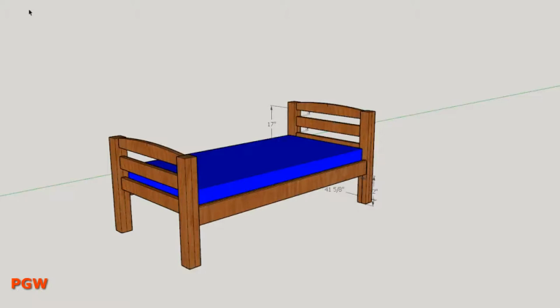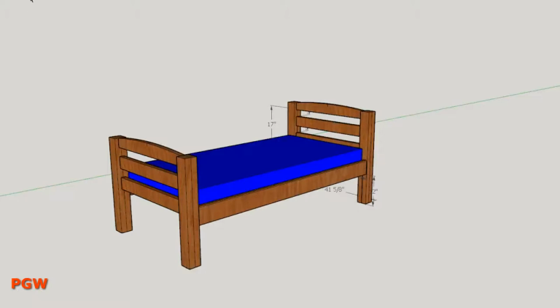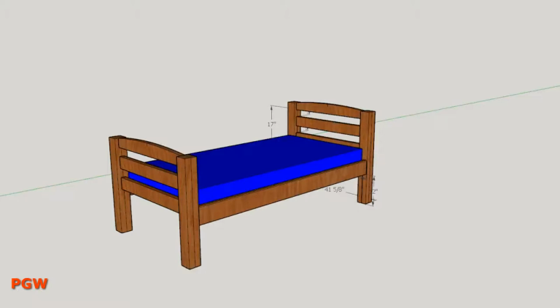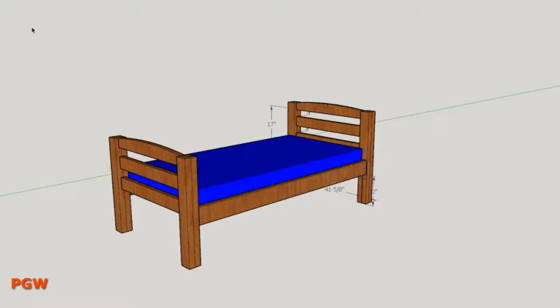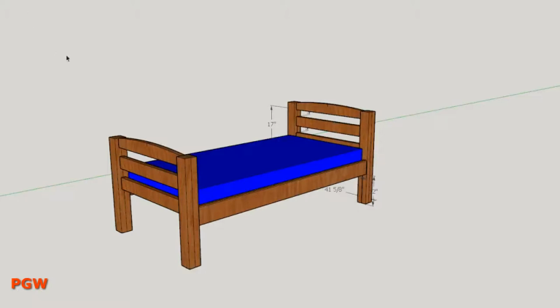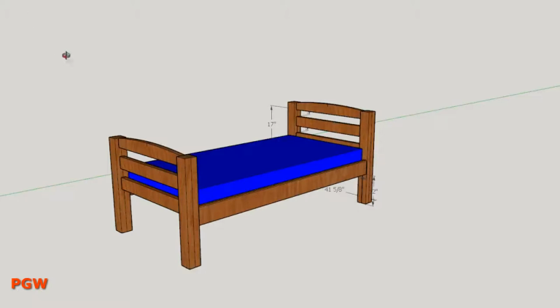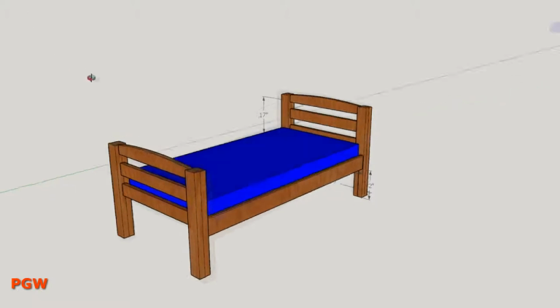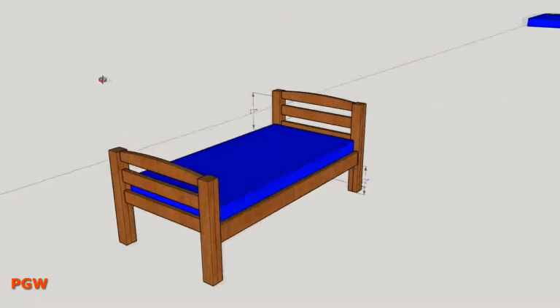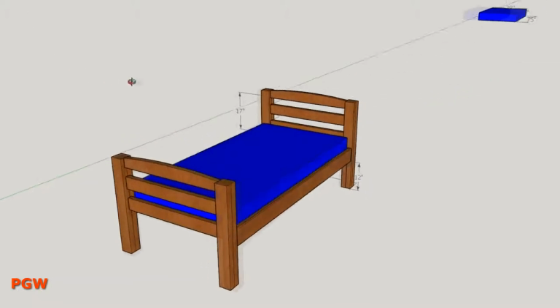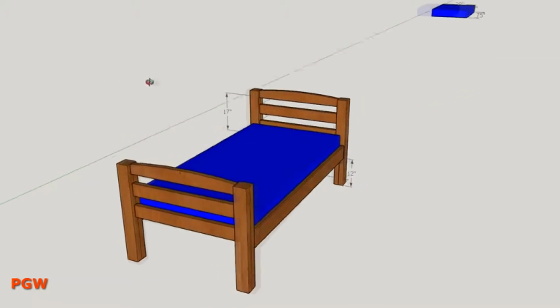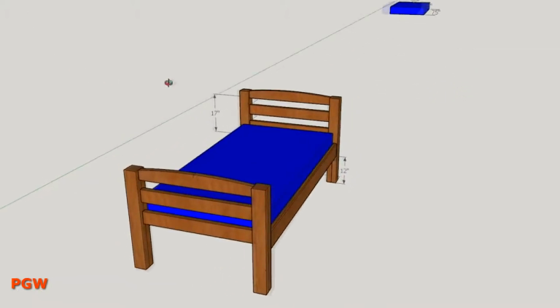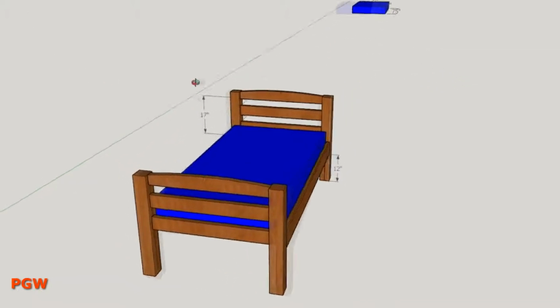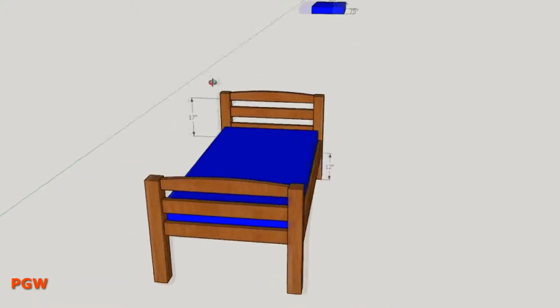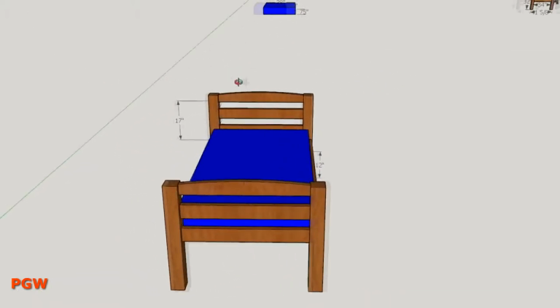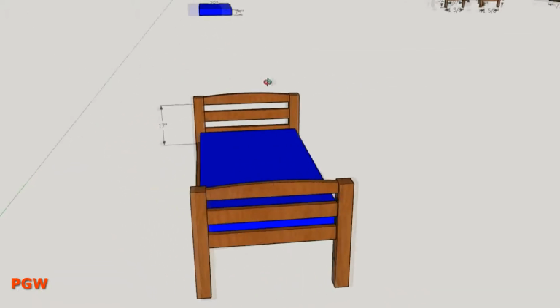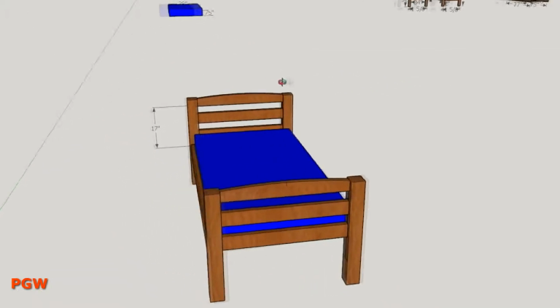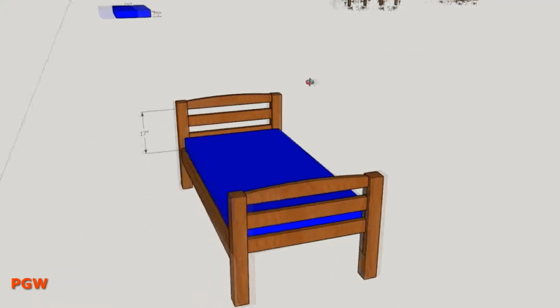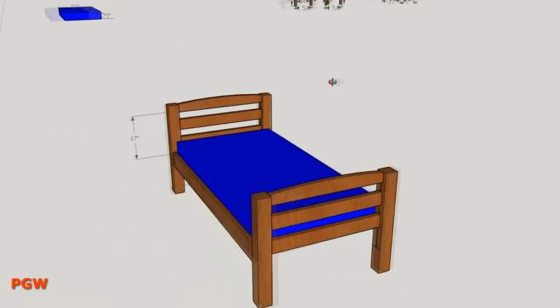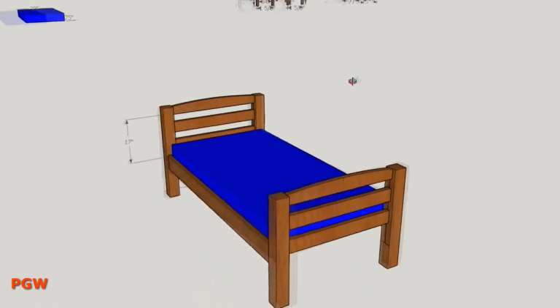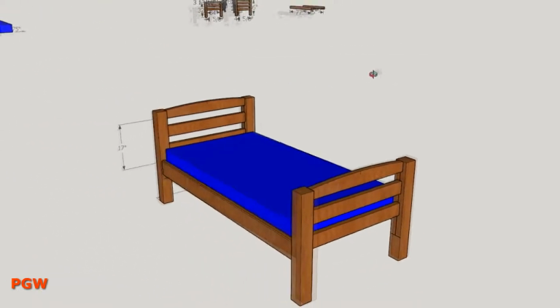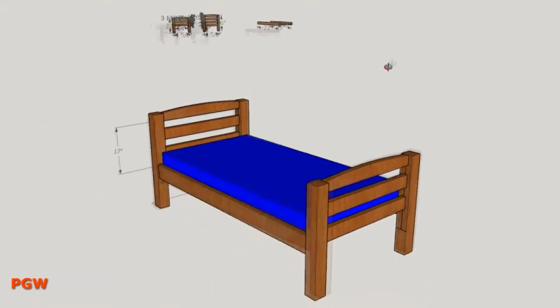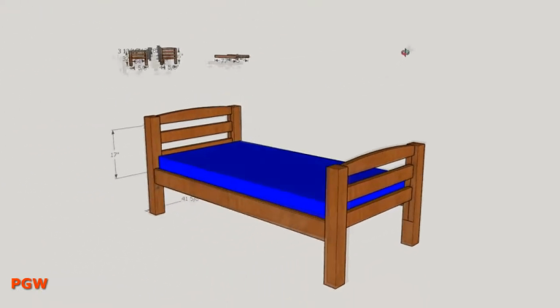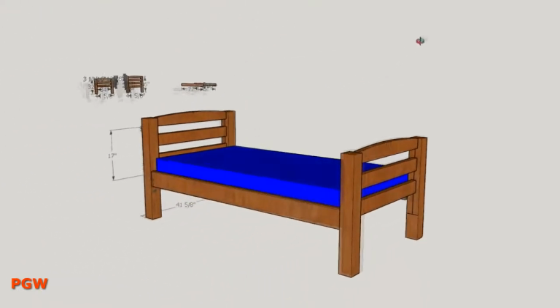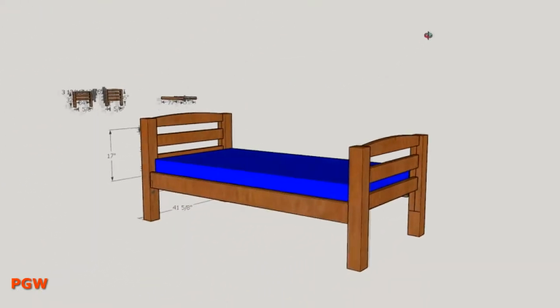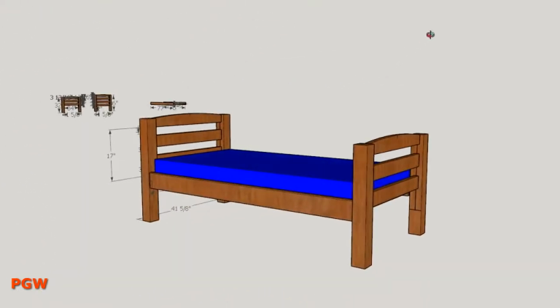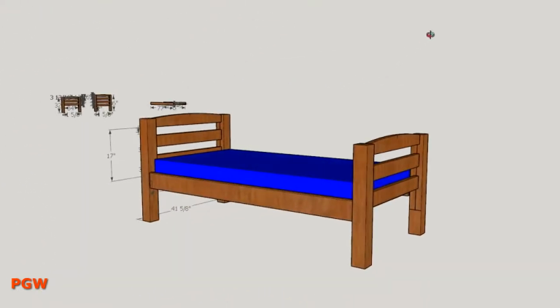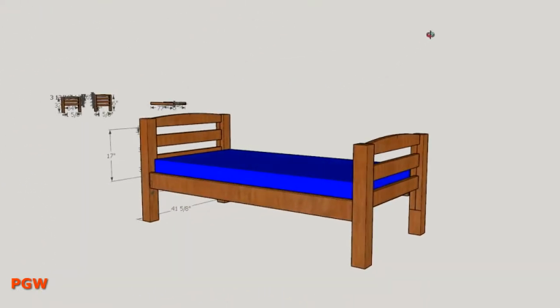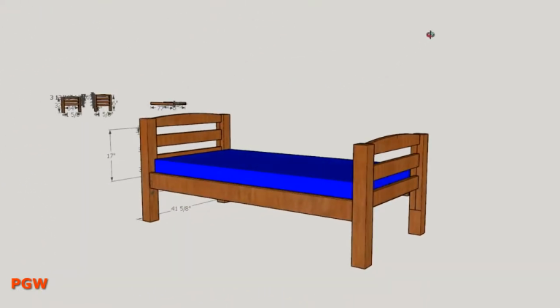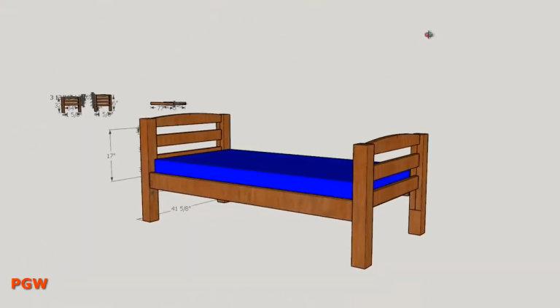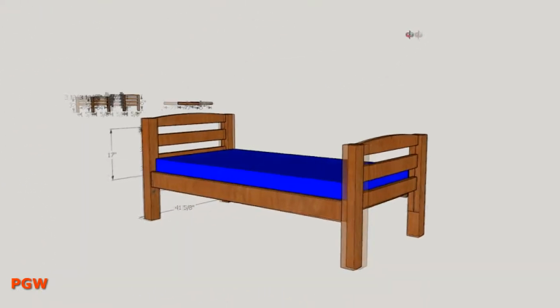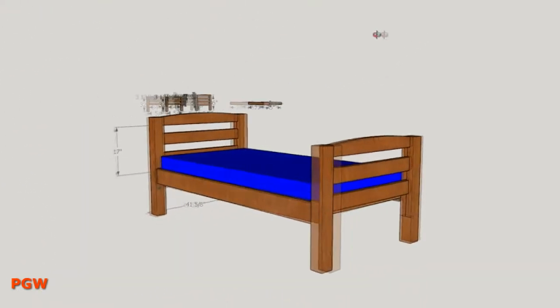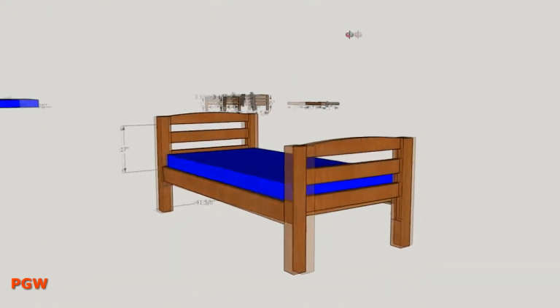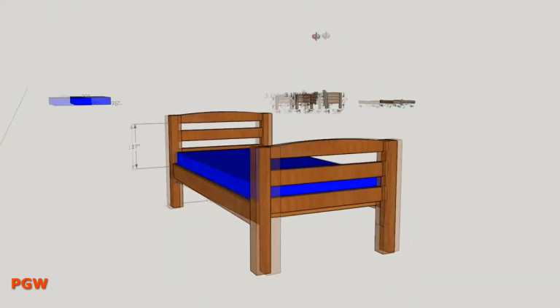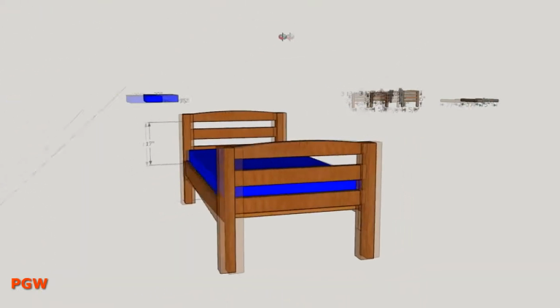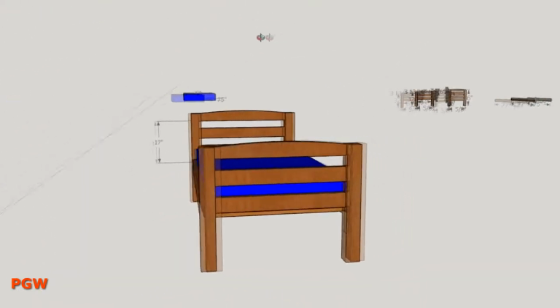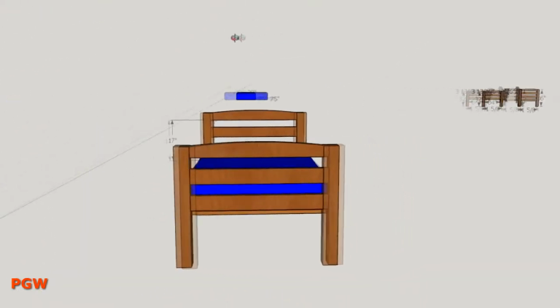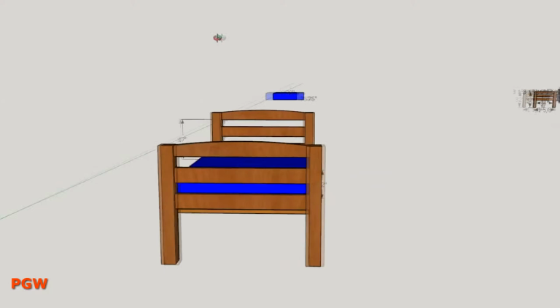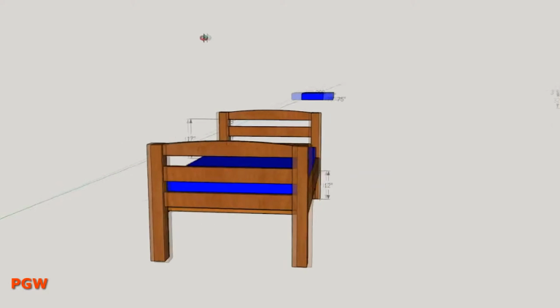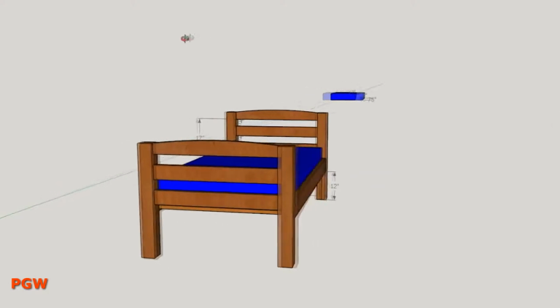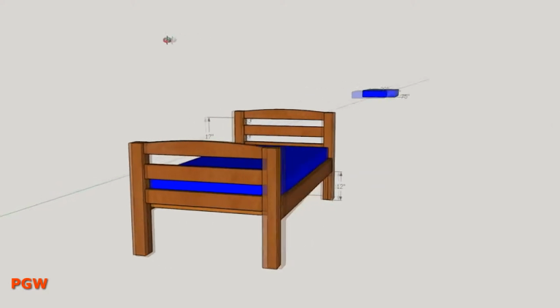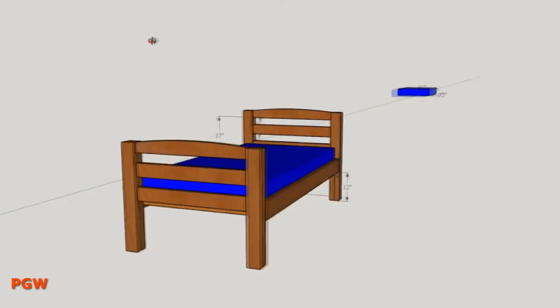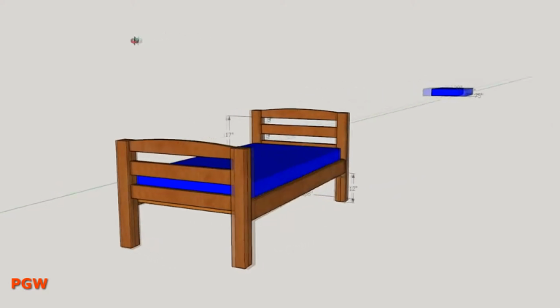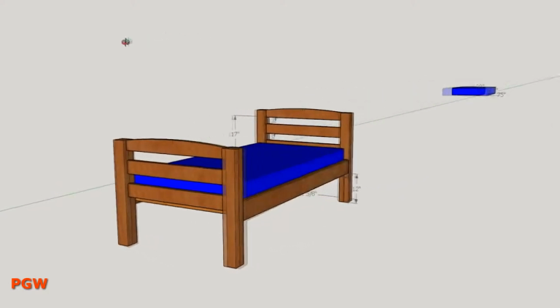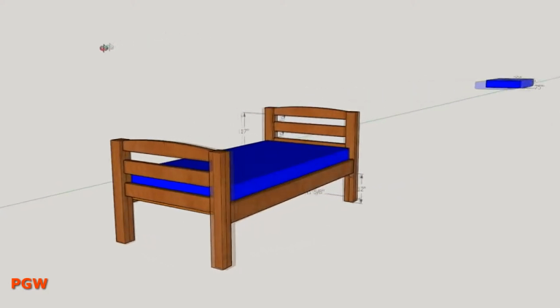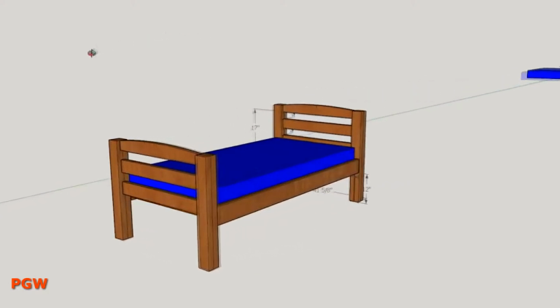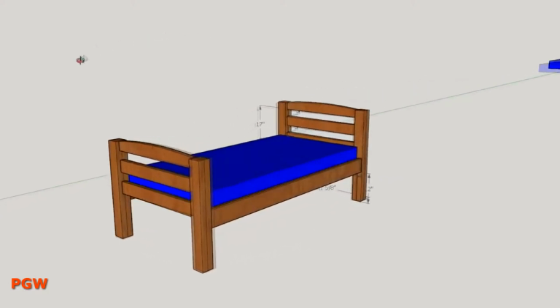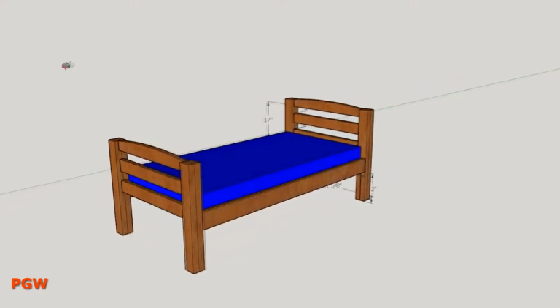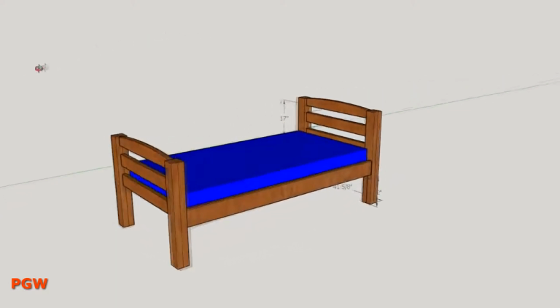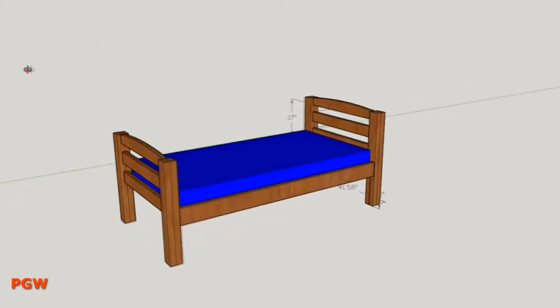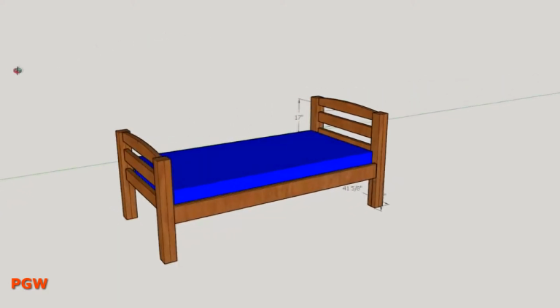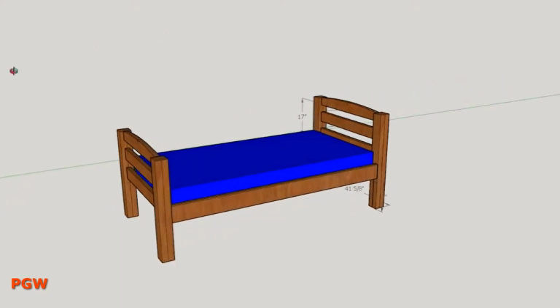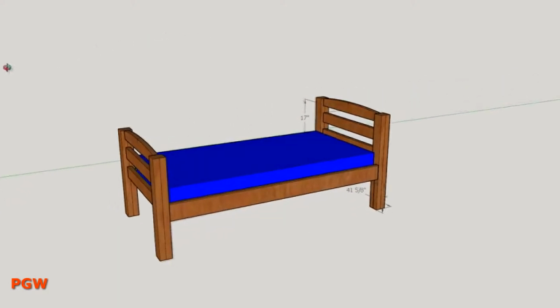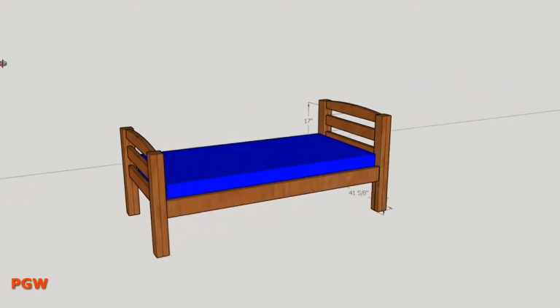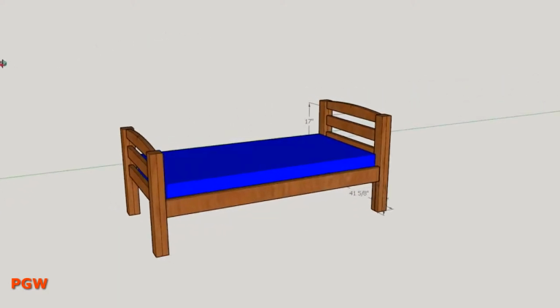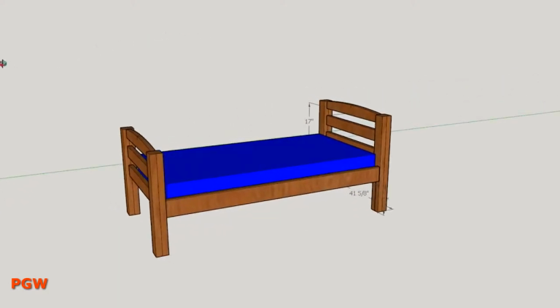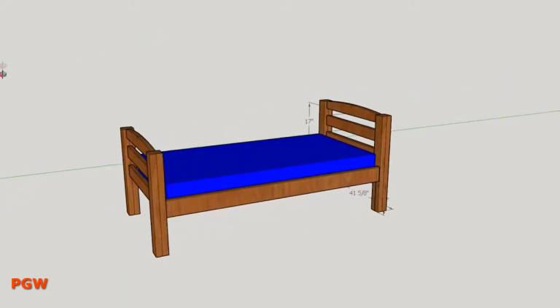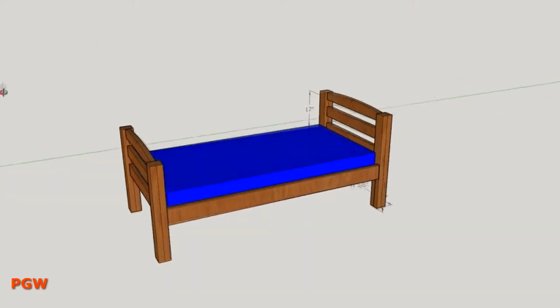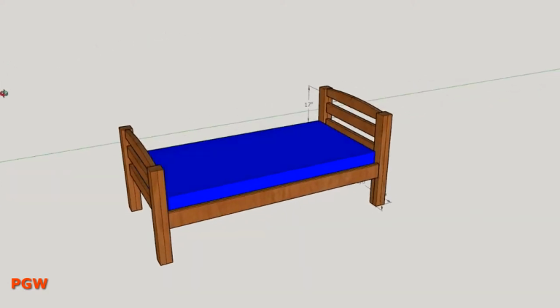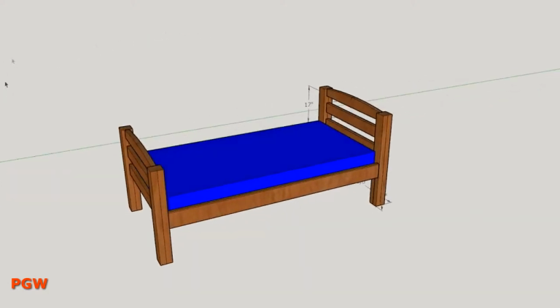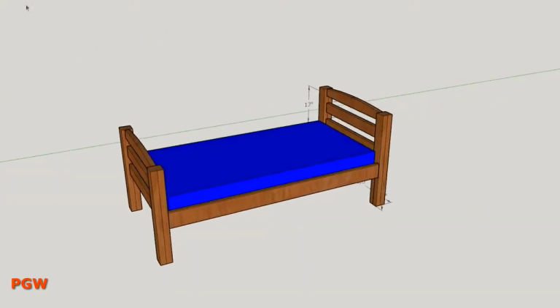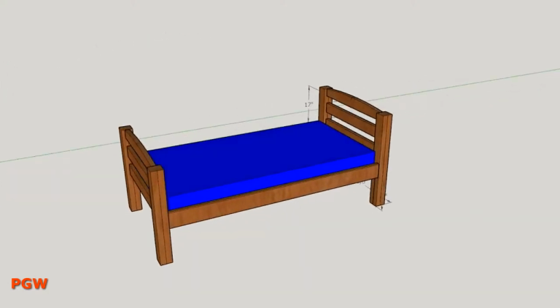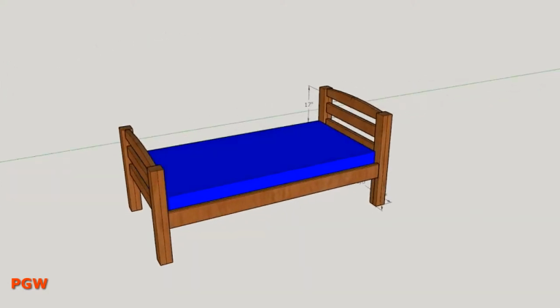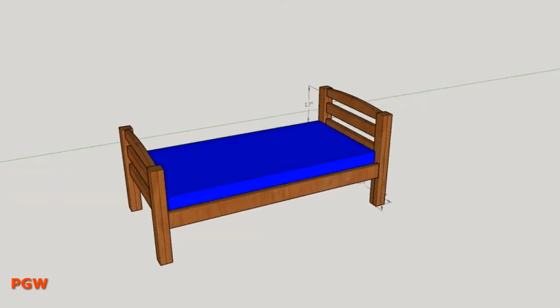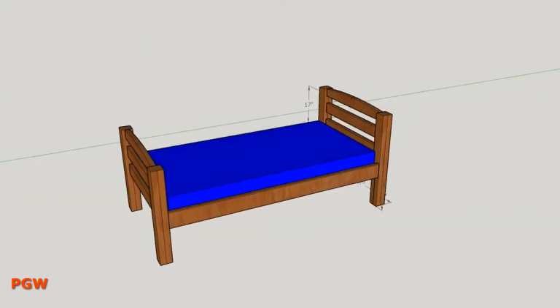Hello there. Today I'm going to cross off a very overdue item on my to-do list — I'm going to make my son a big boy bed.